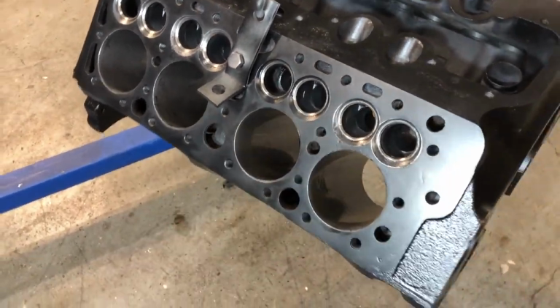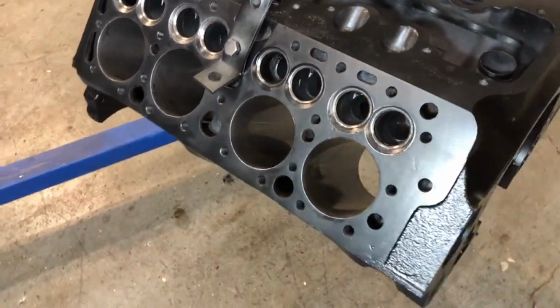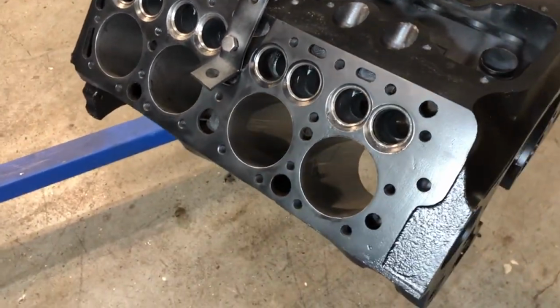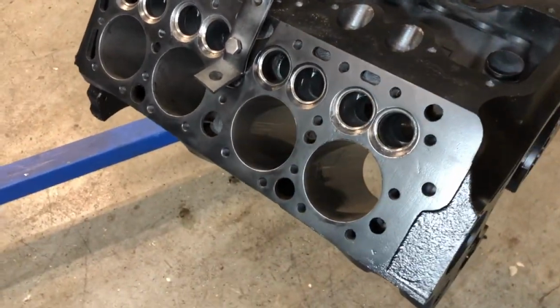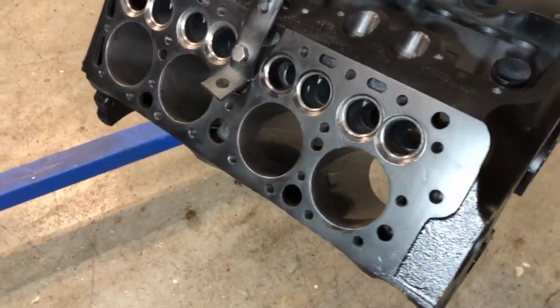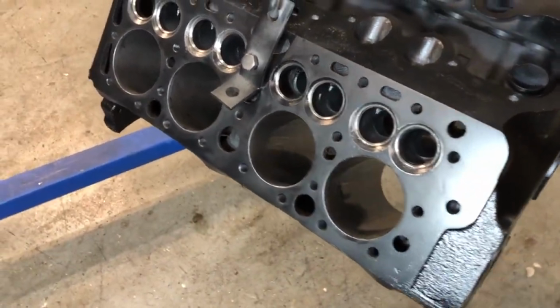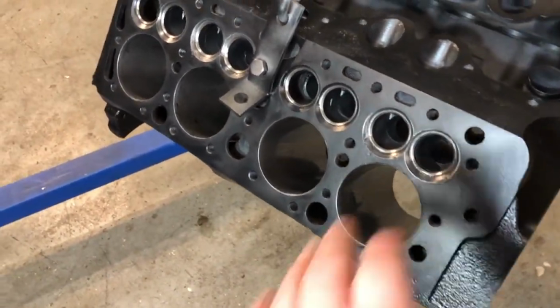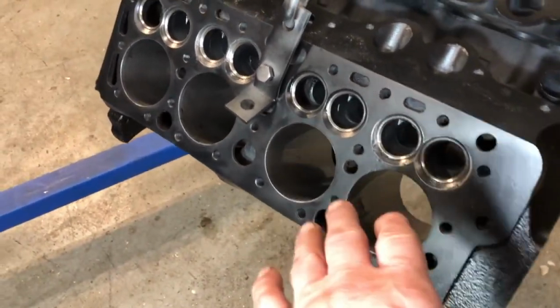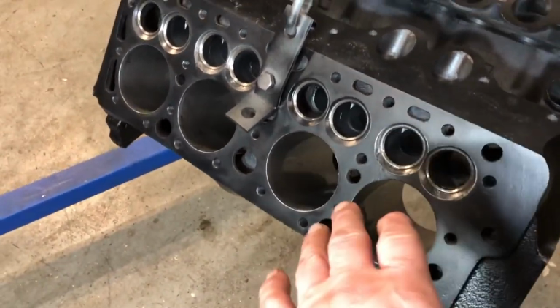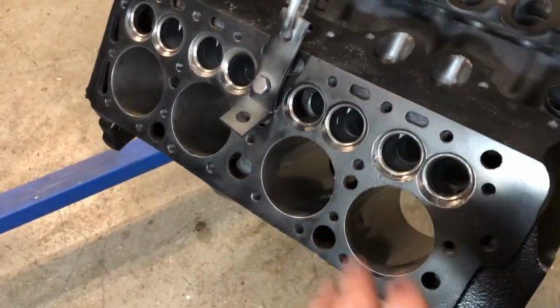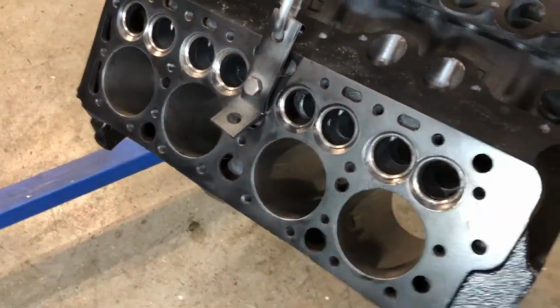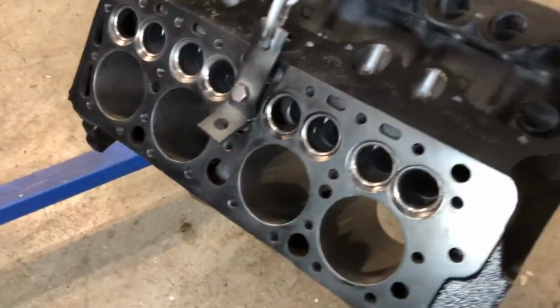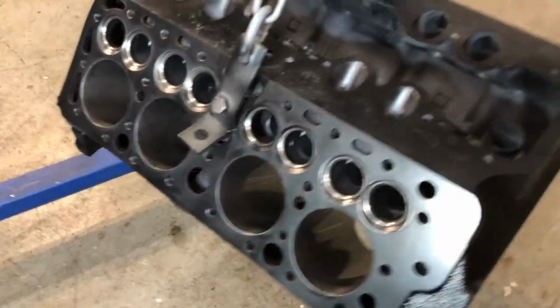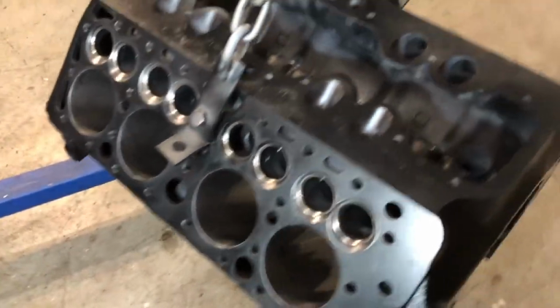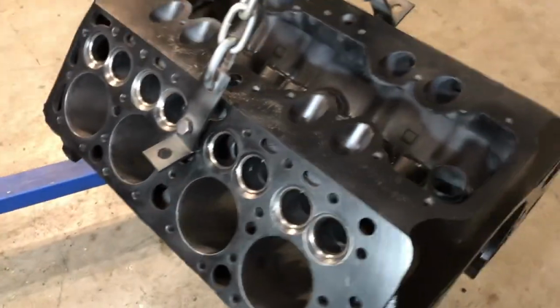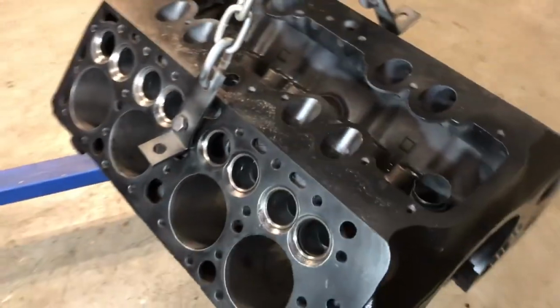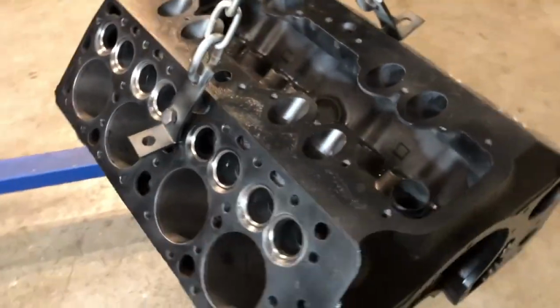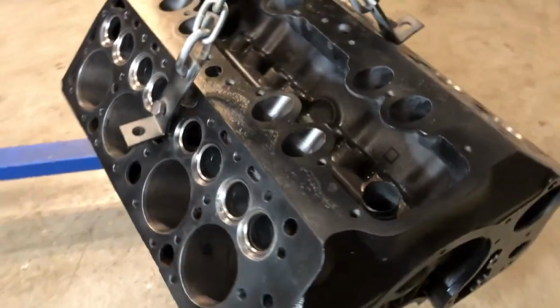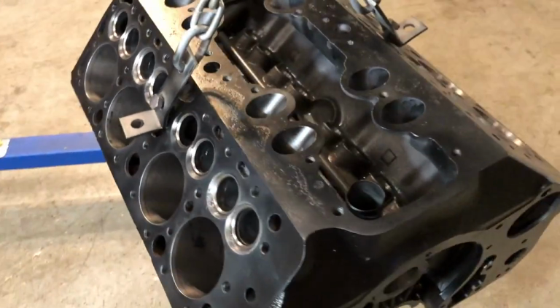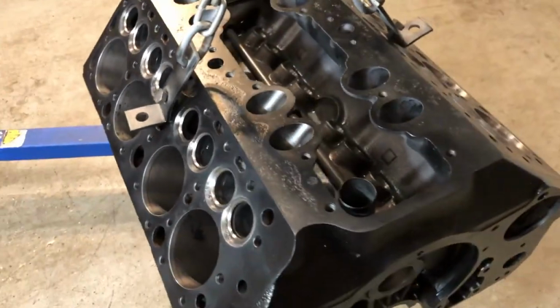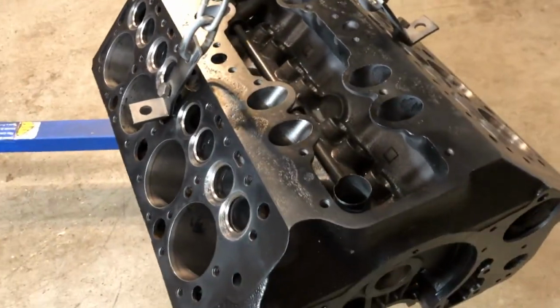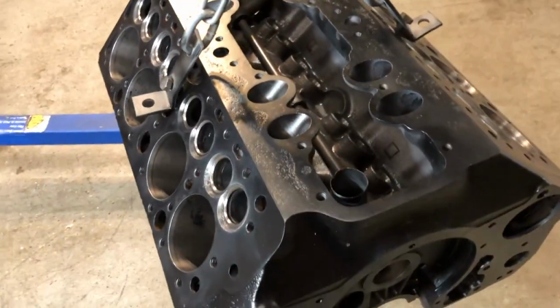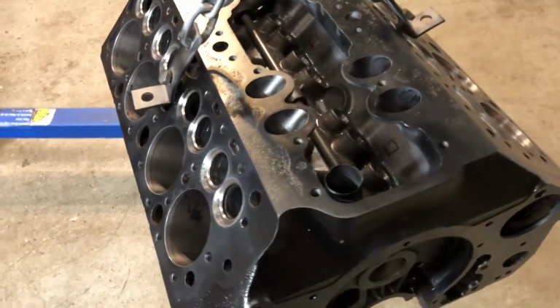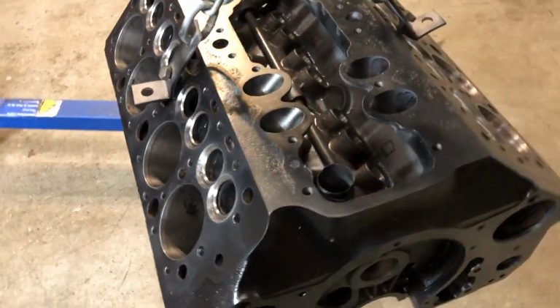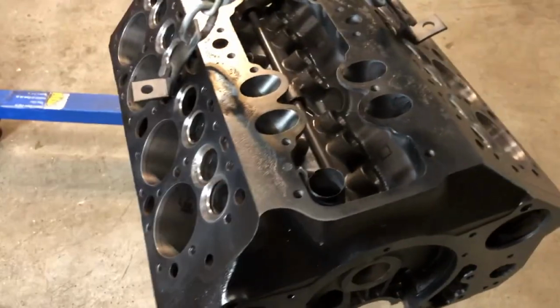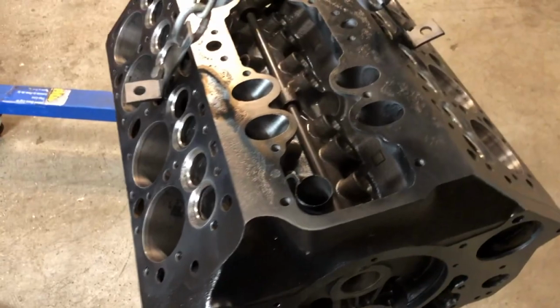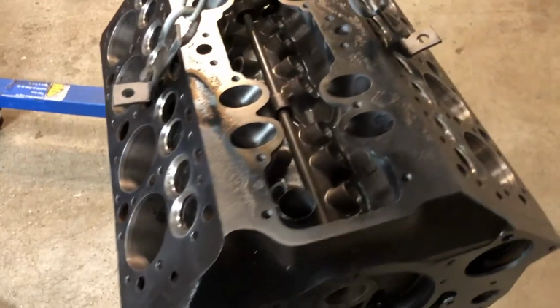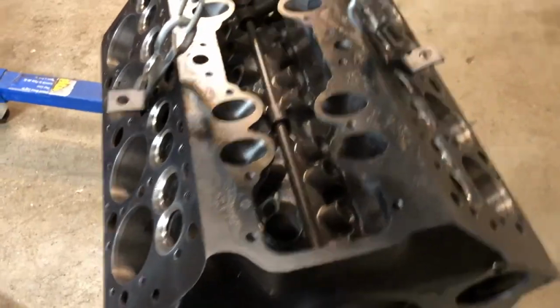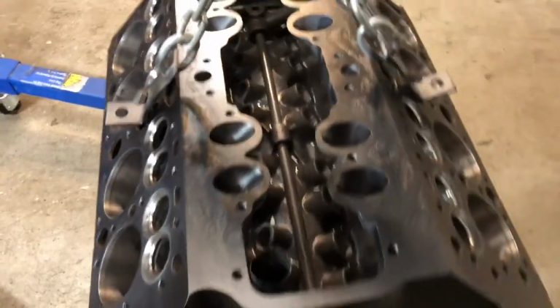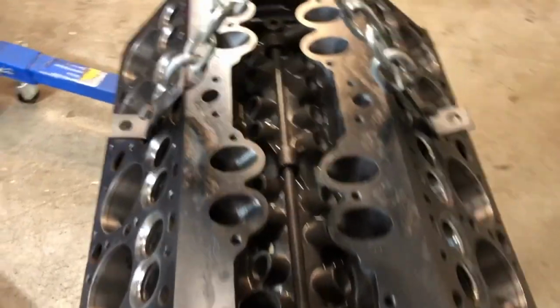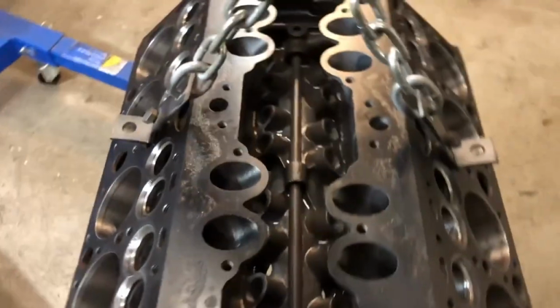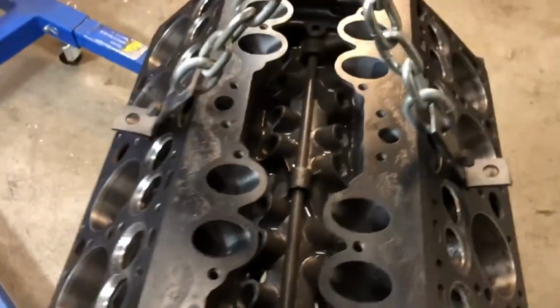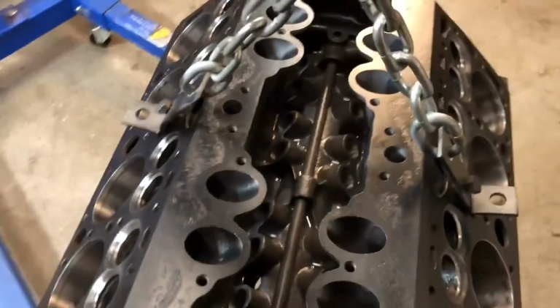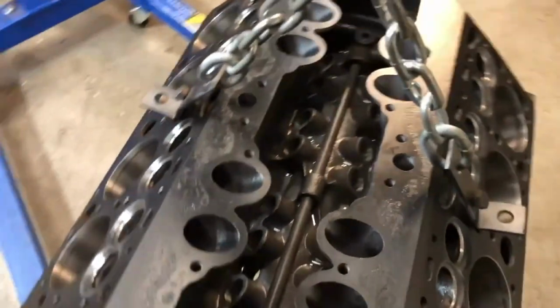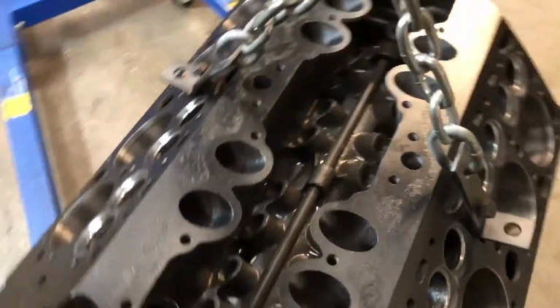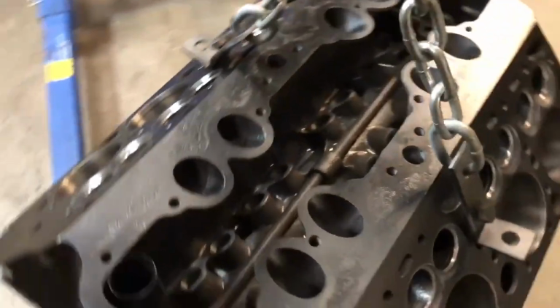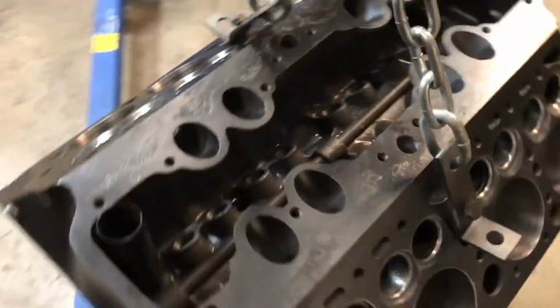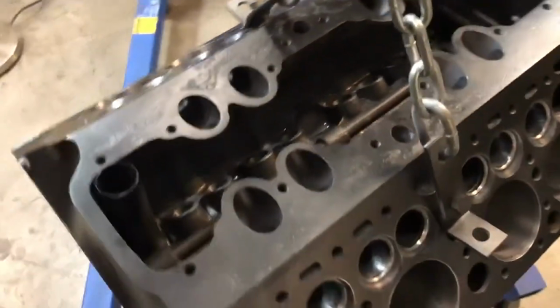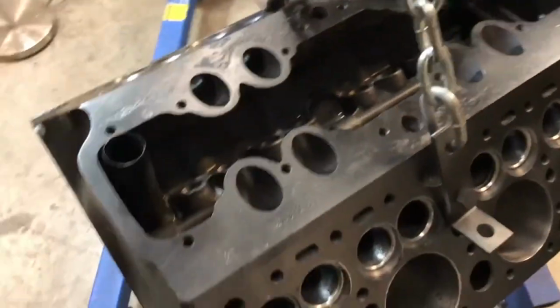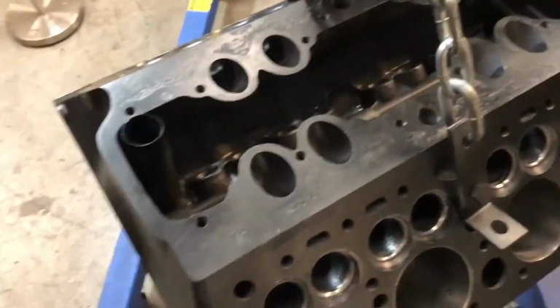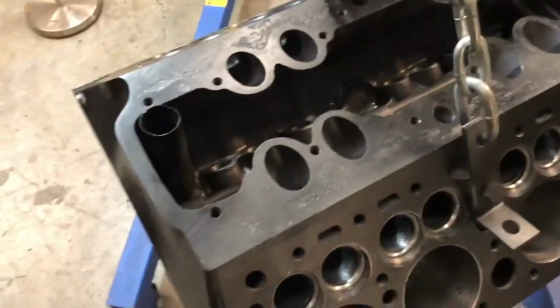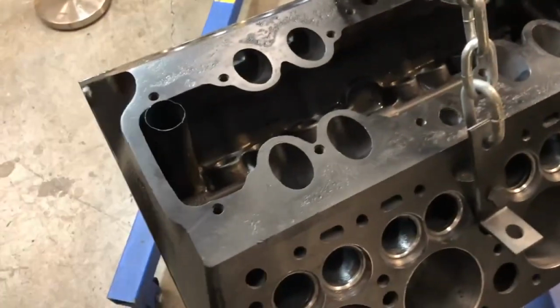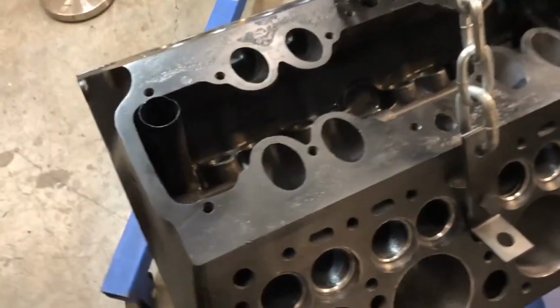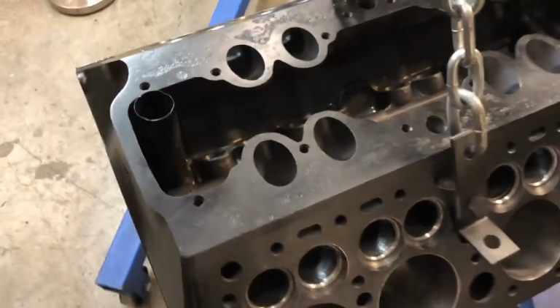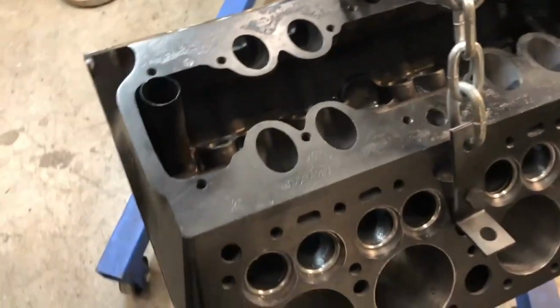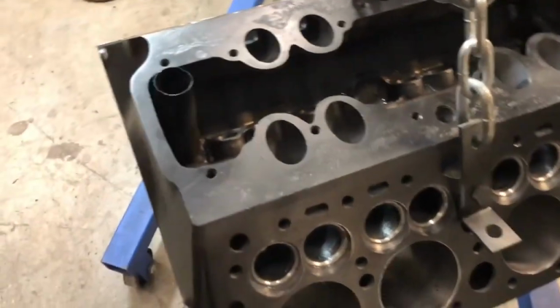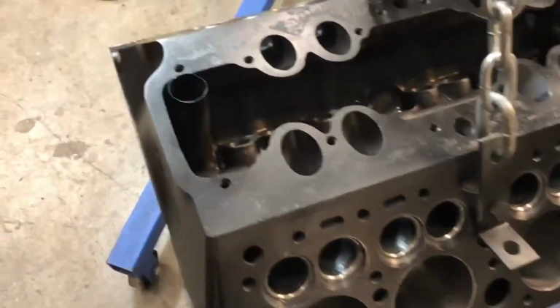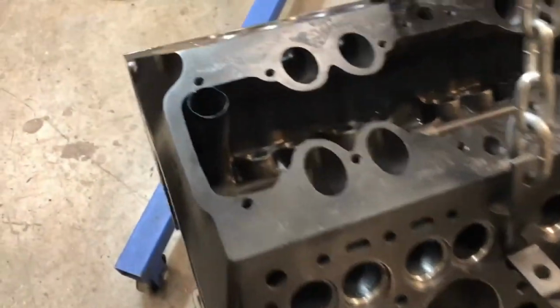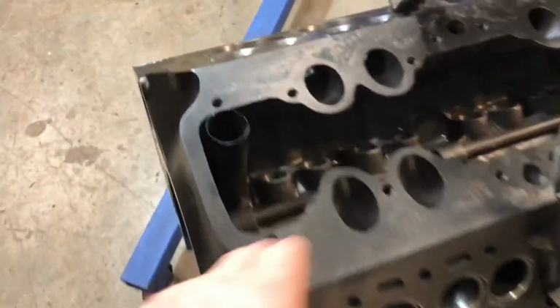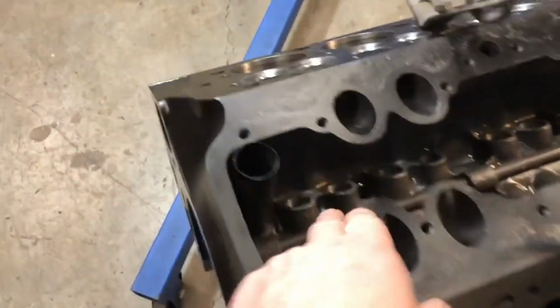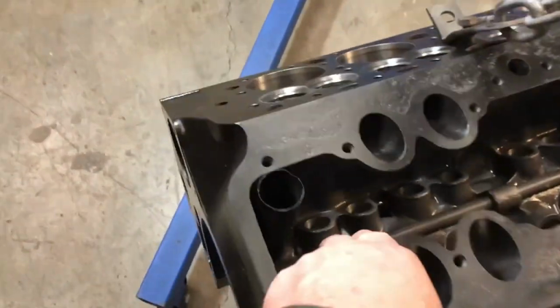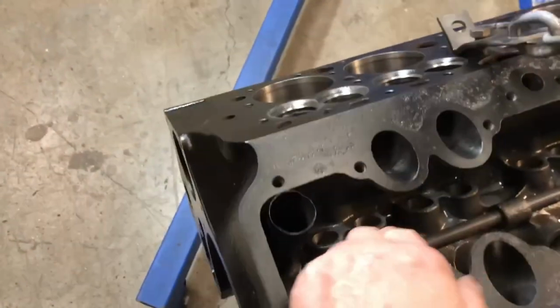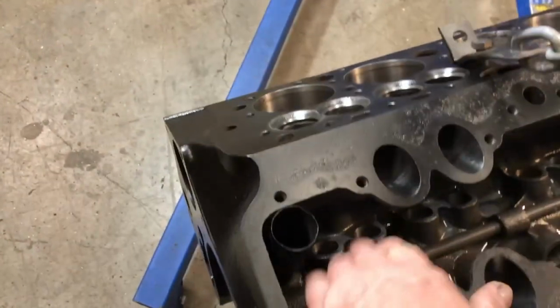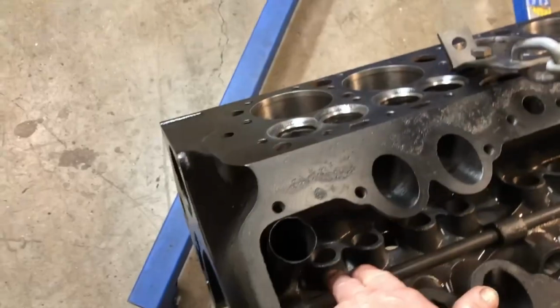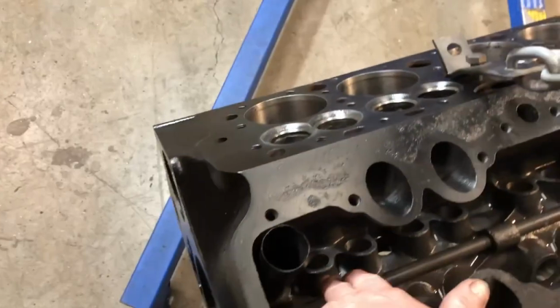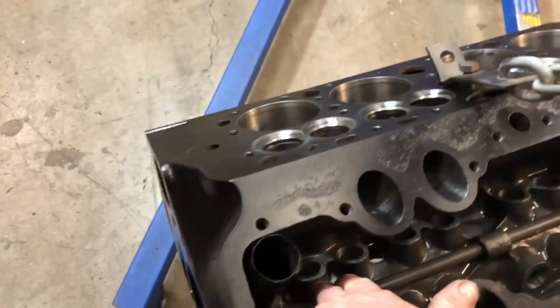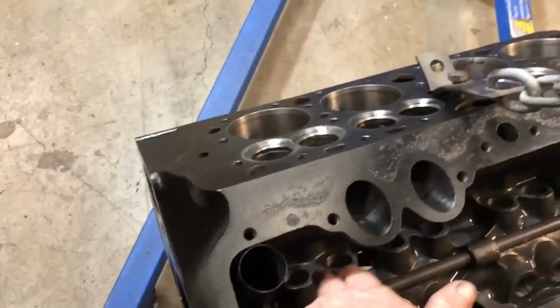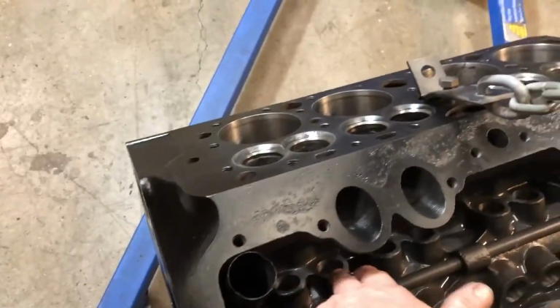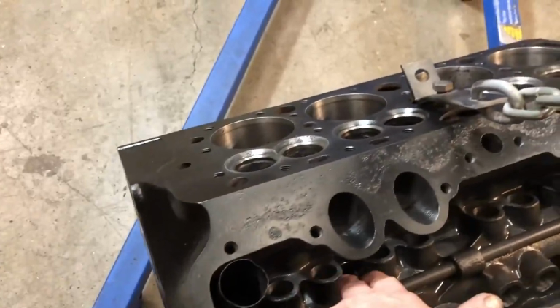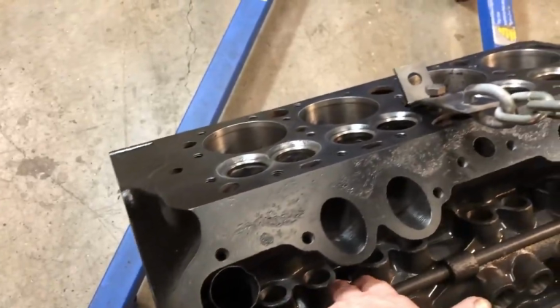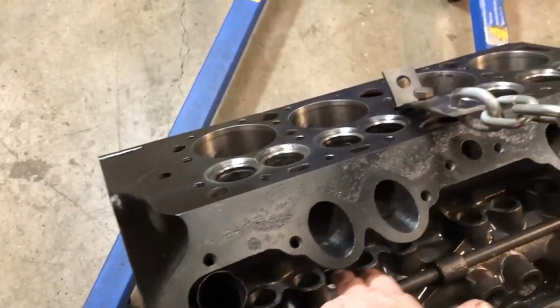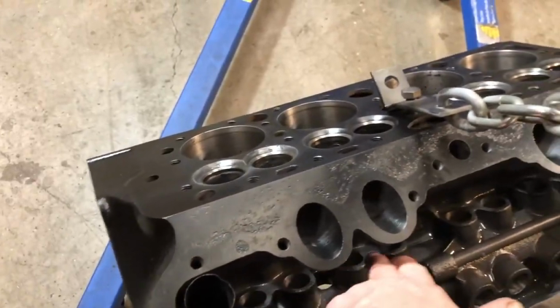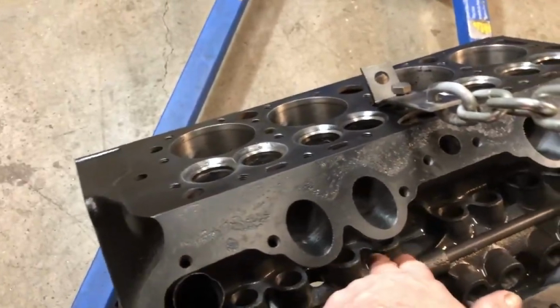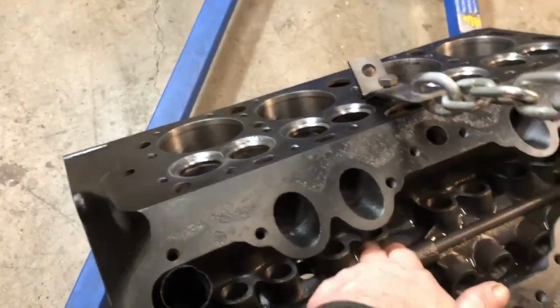I did hone the cylinders. They are still a standard bore — I'm using standard pistons and standard rings. I also honed the lifter bores.